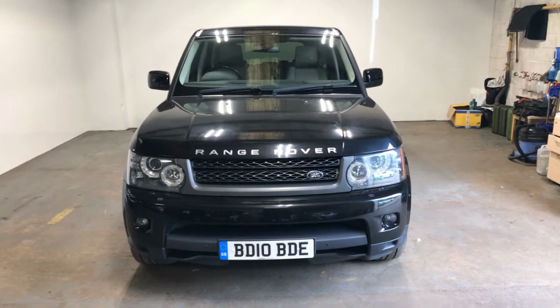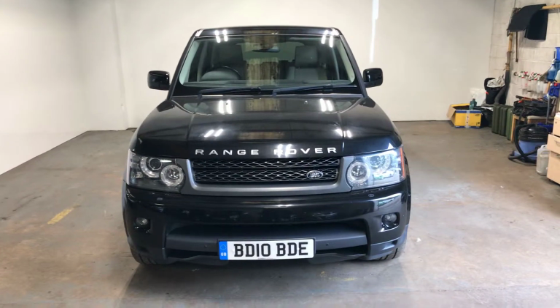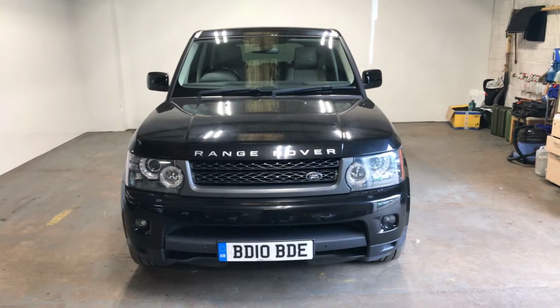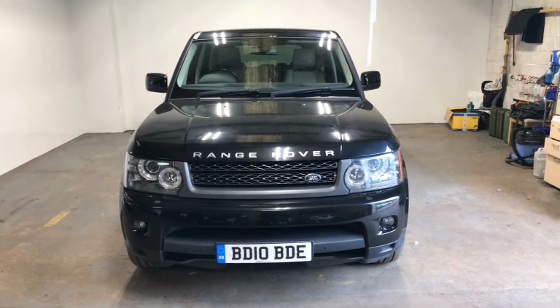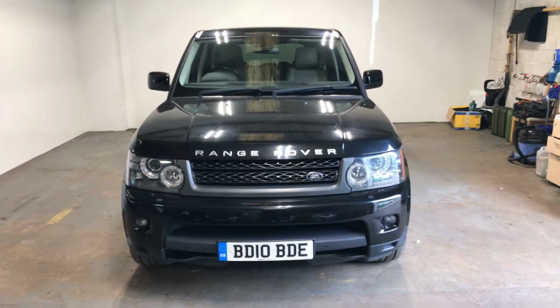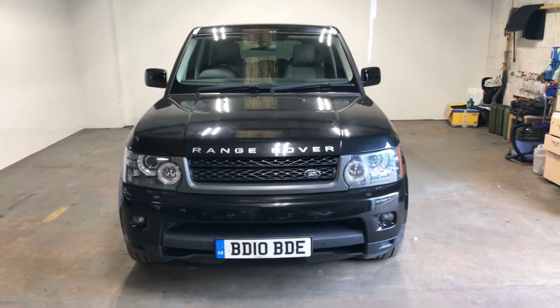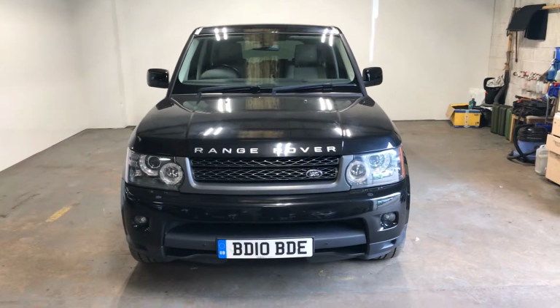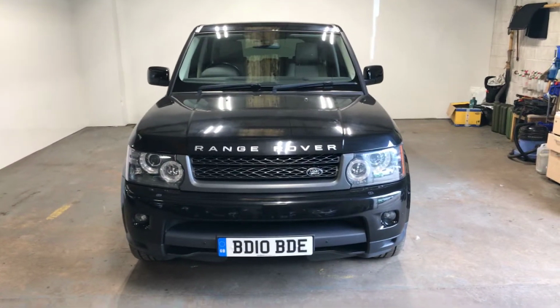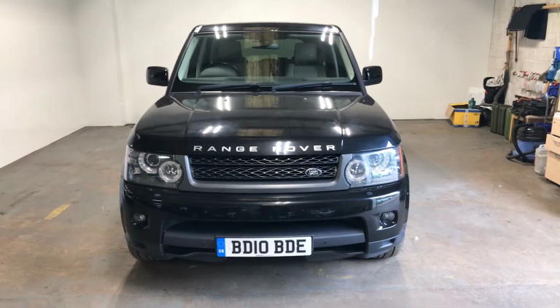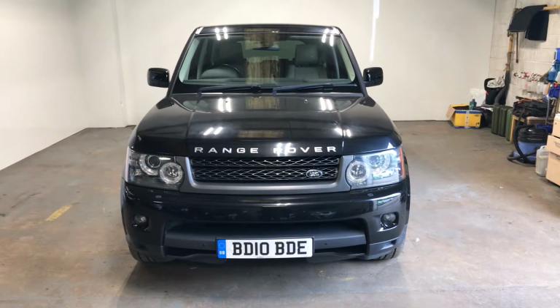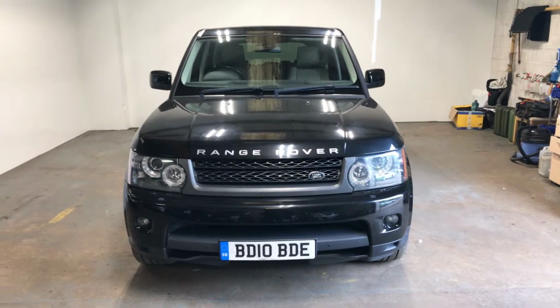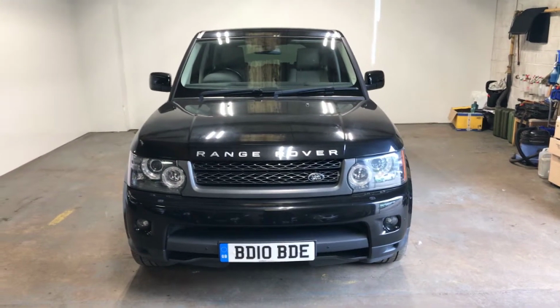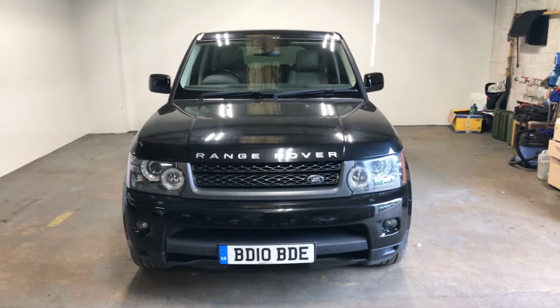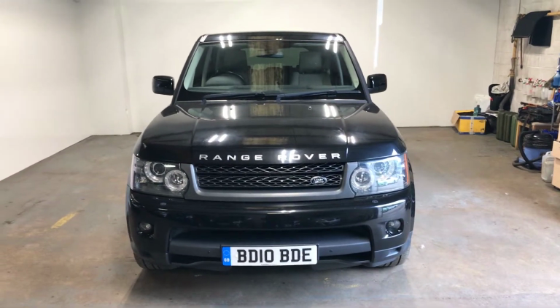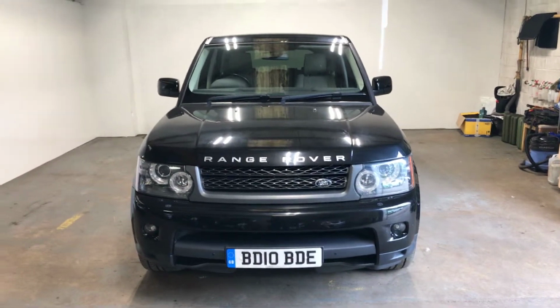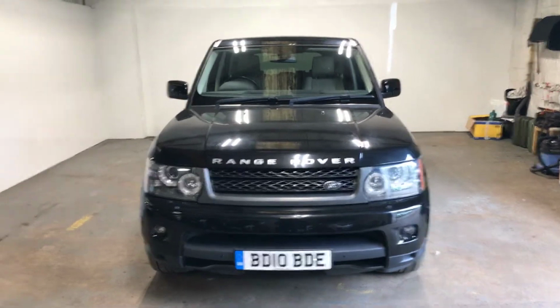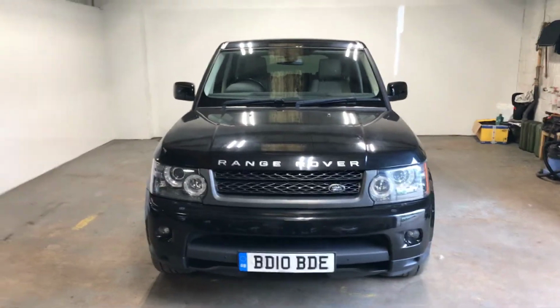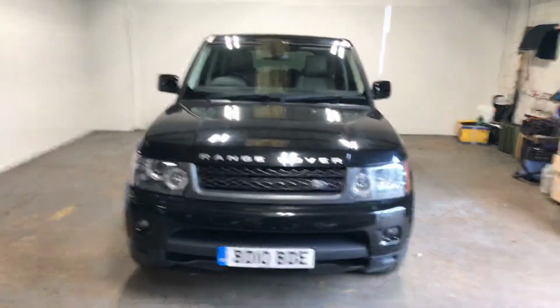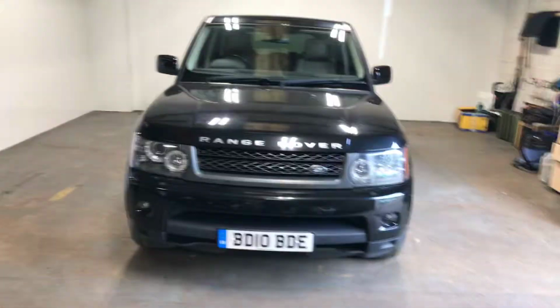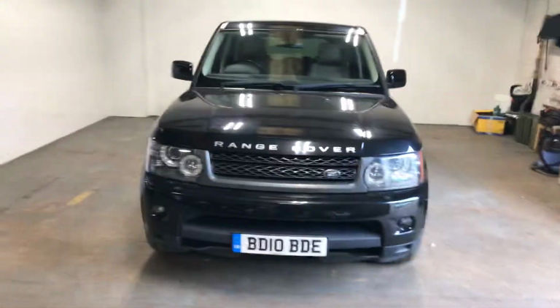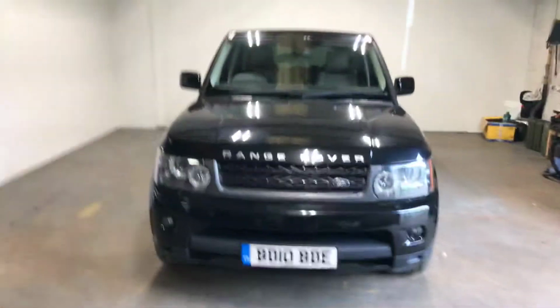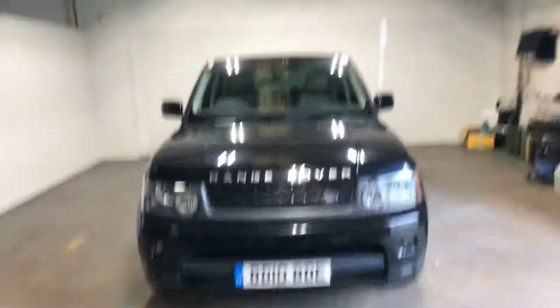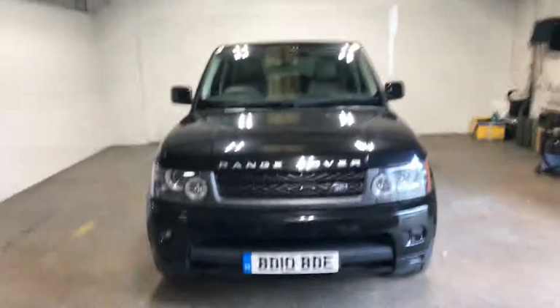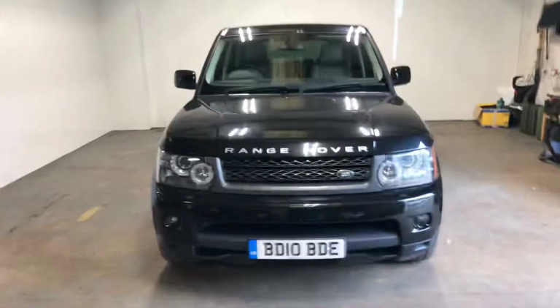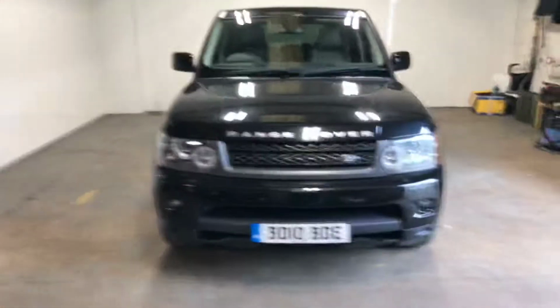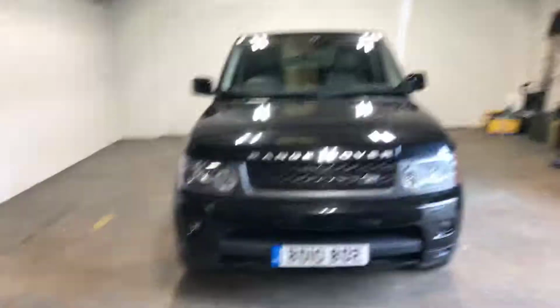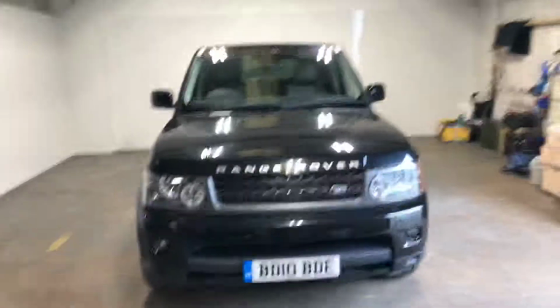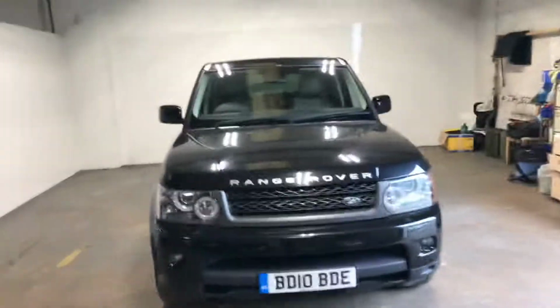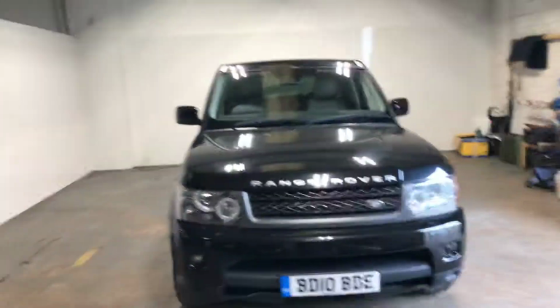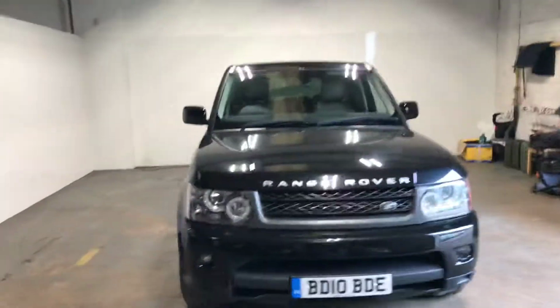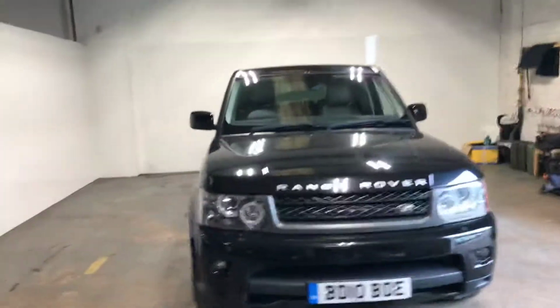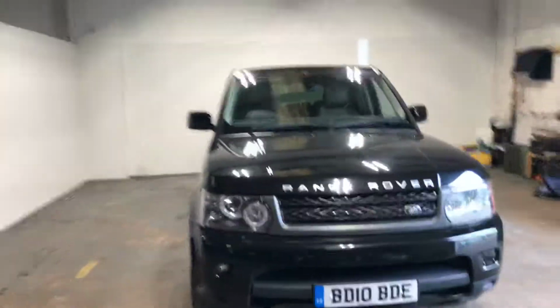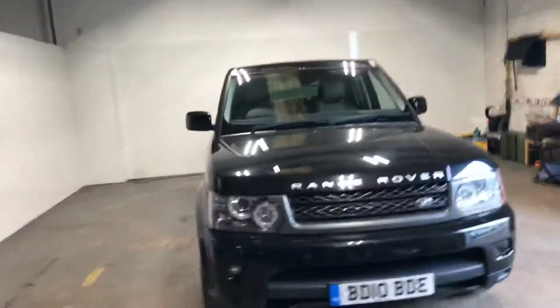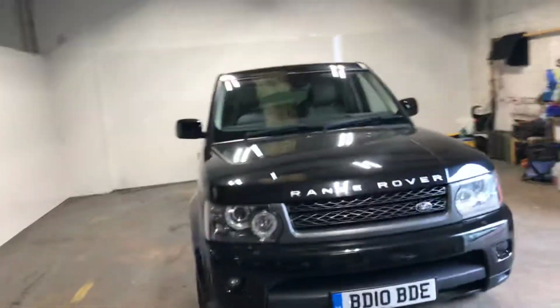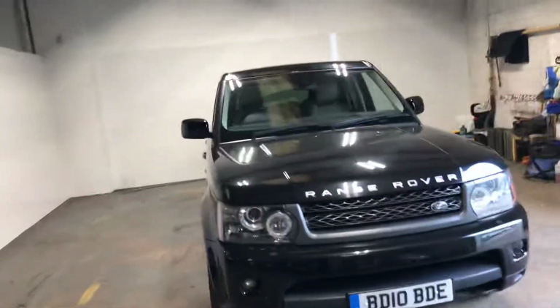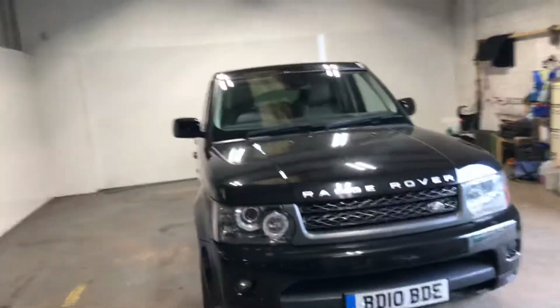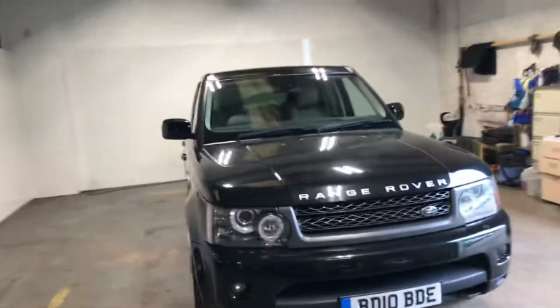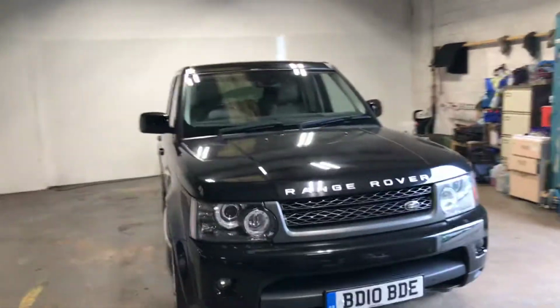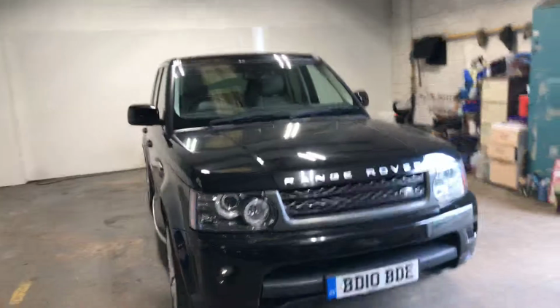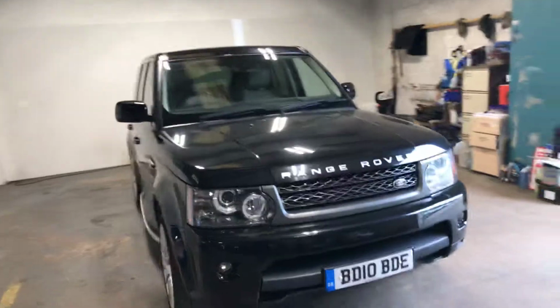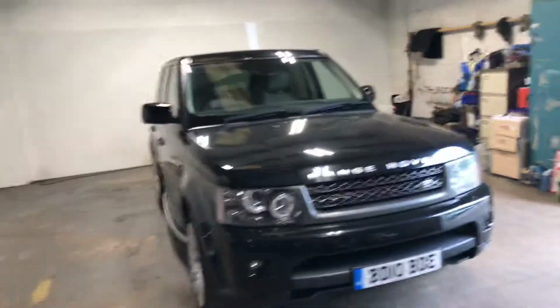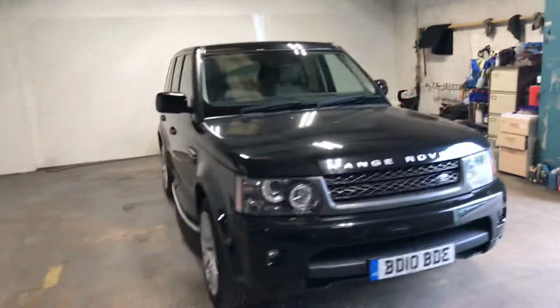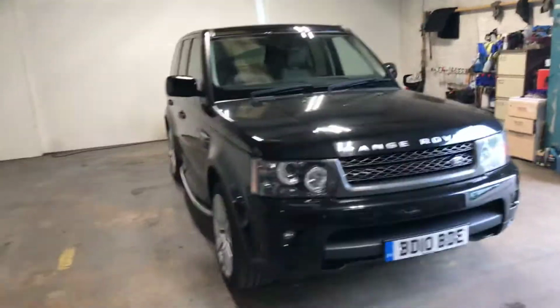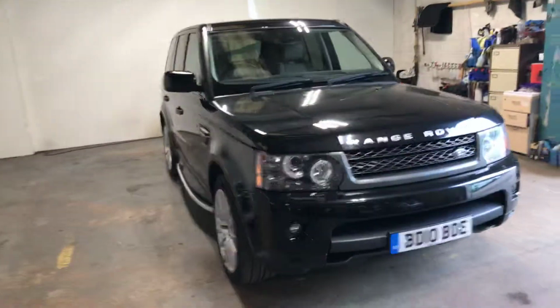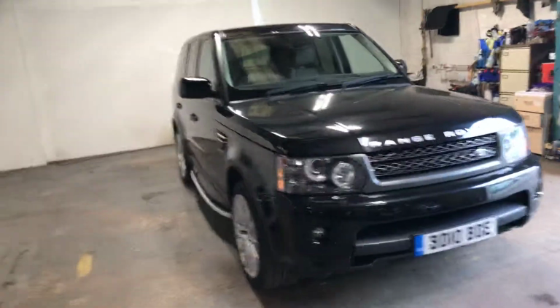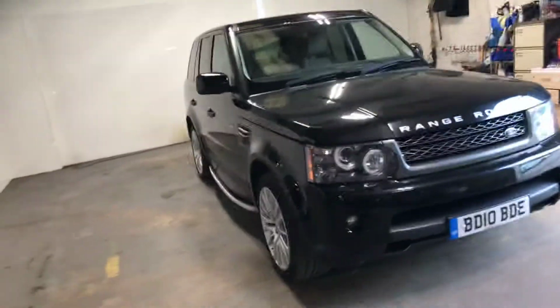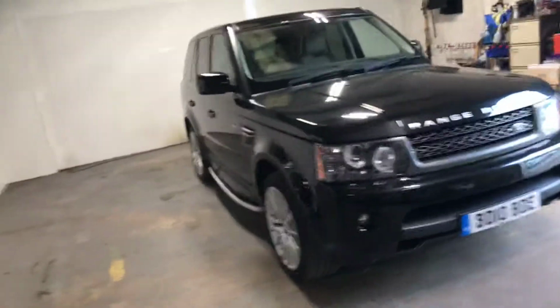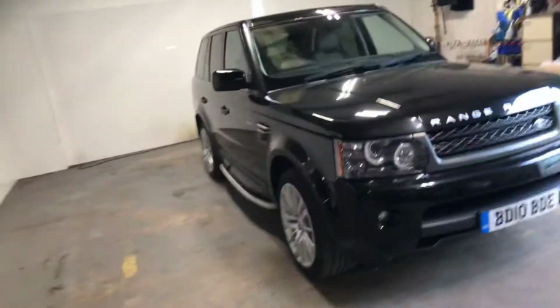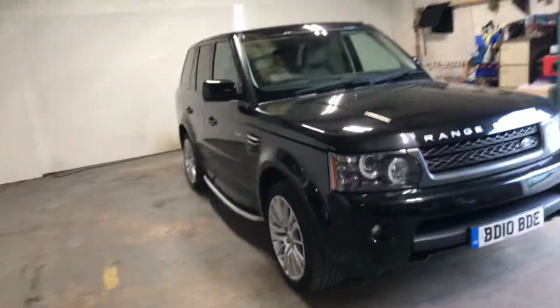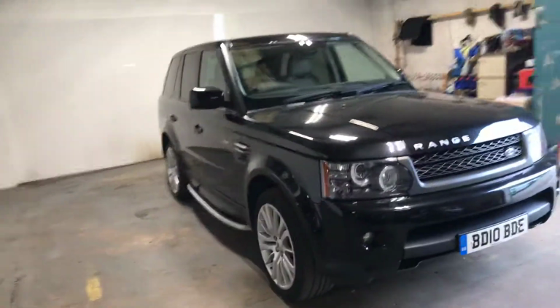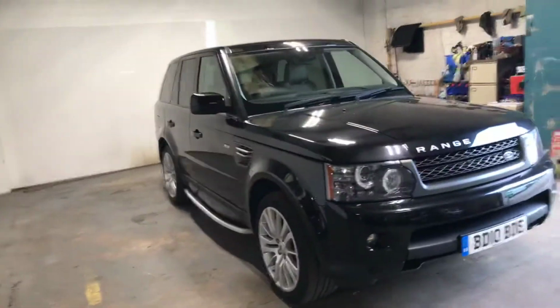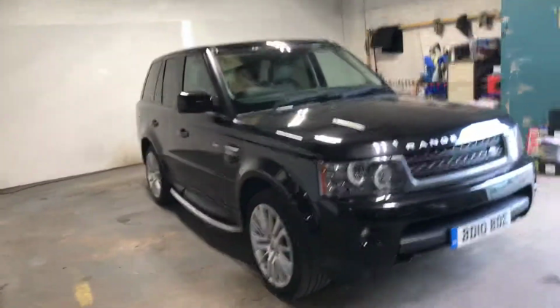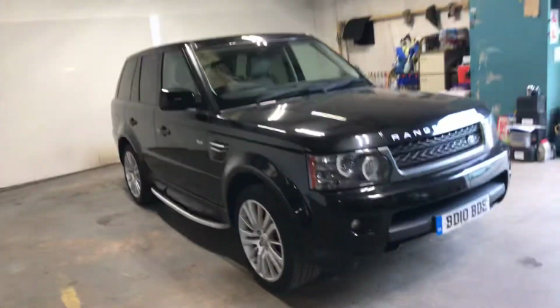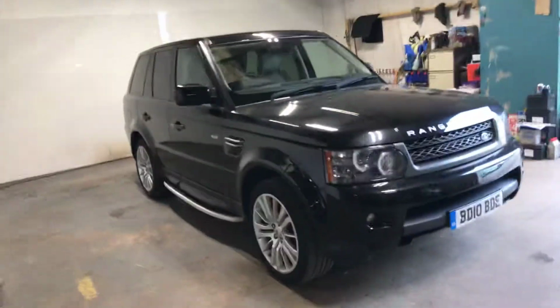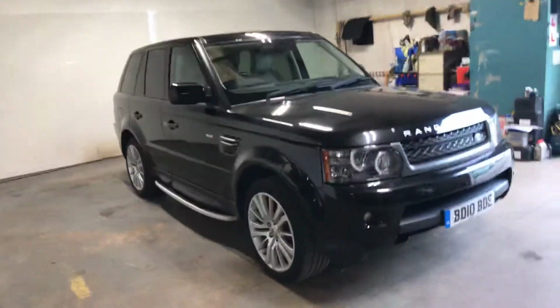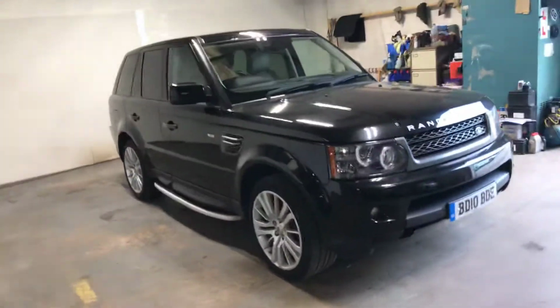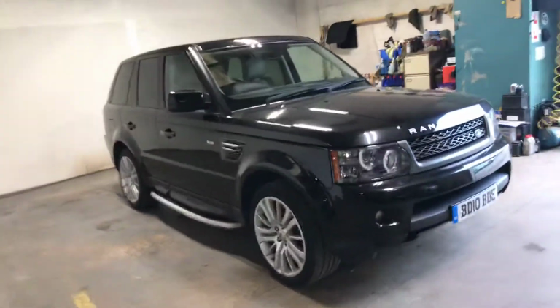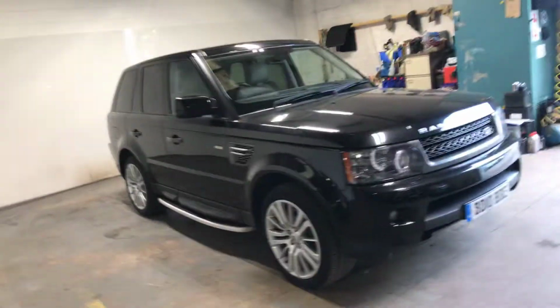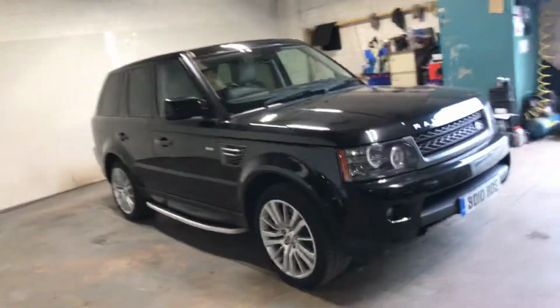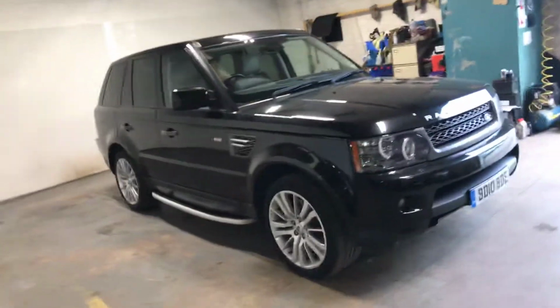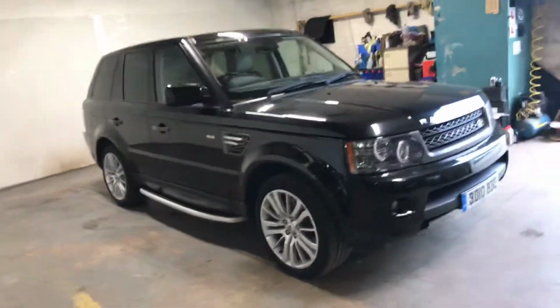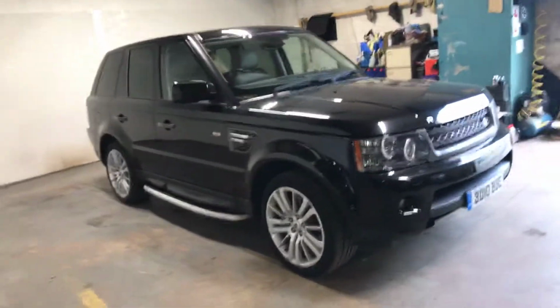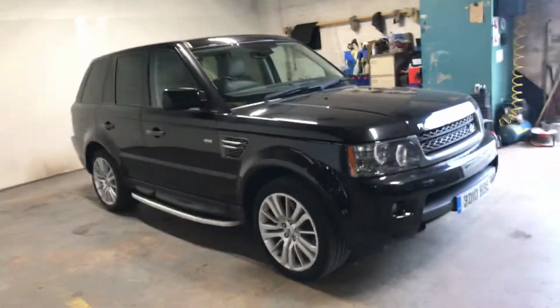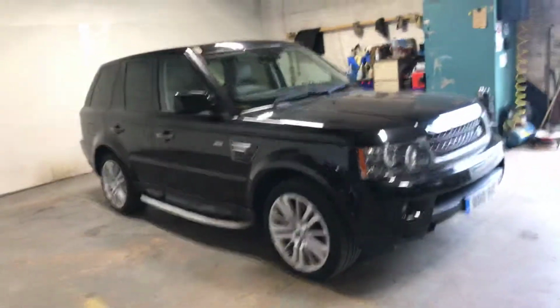Hi there, I'm Graeme Cameron of Mr Bydjews Car Centre. I'm just going to give you a quick walk around video of our Range Rover.